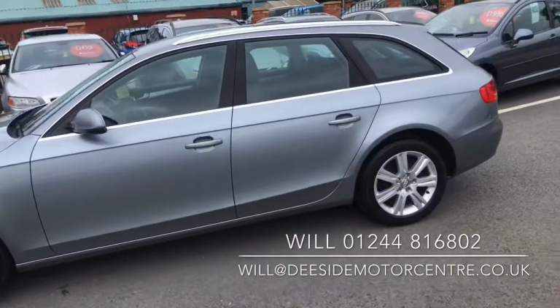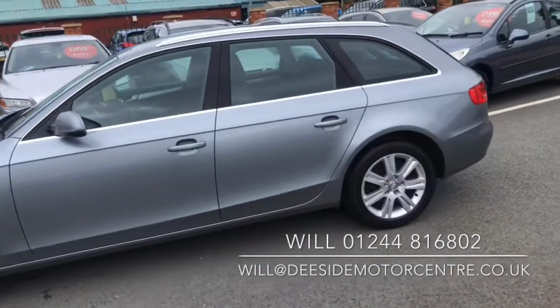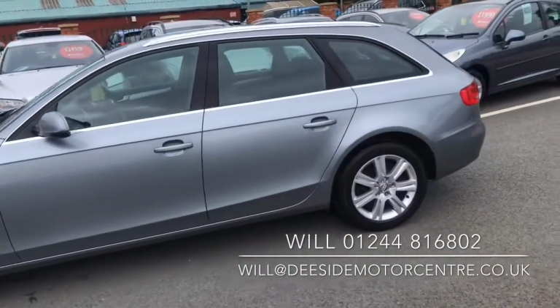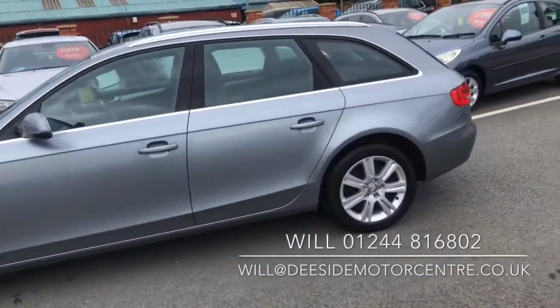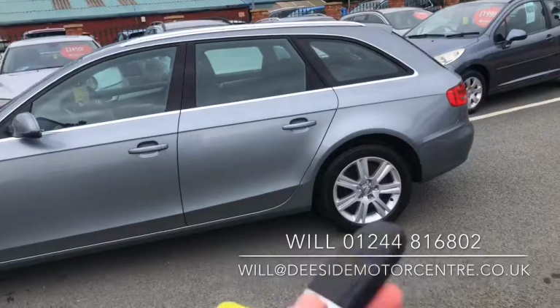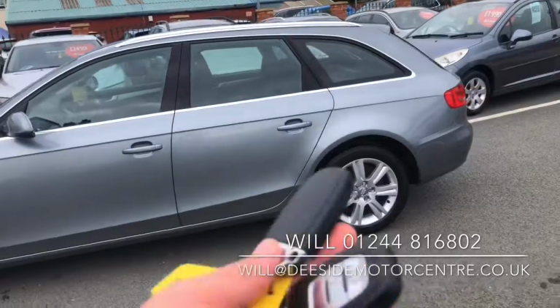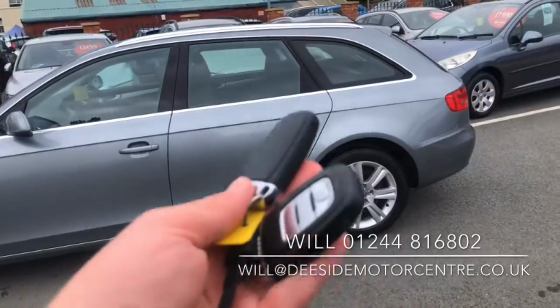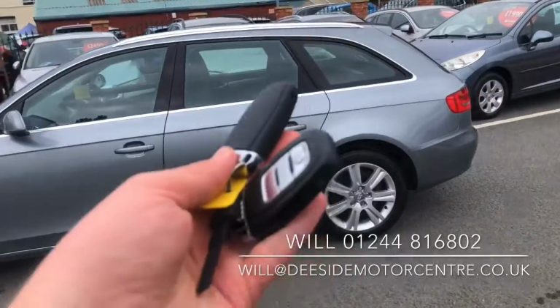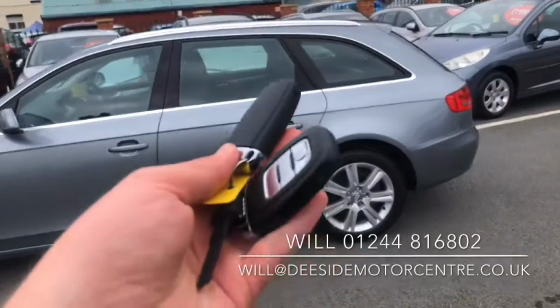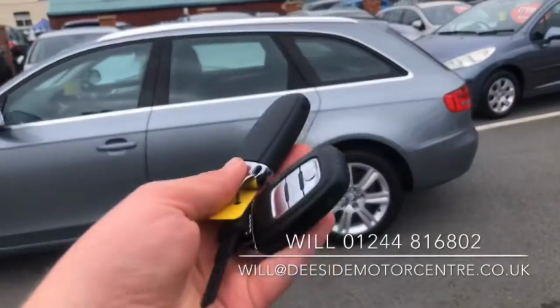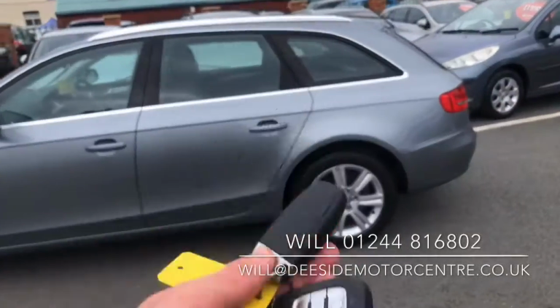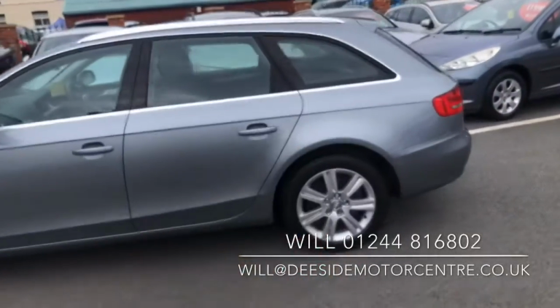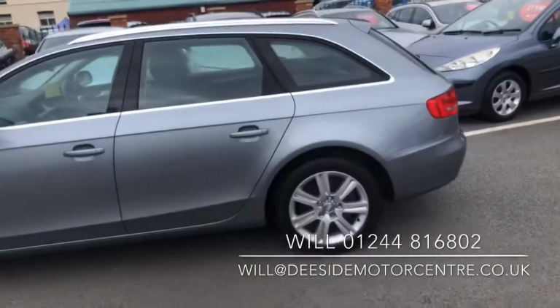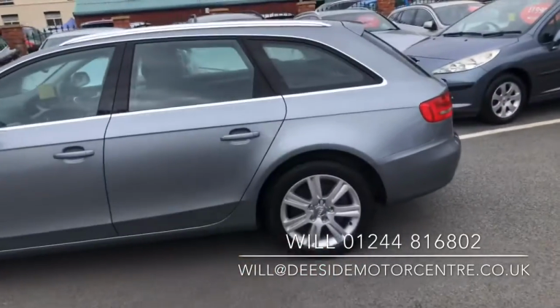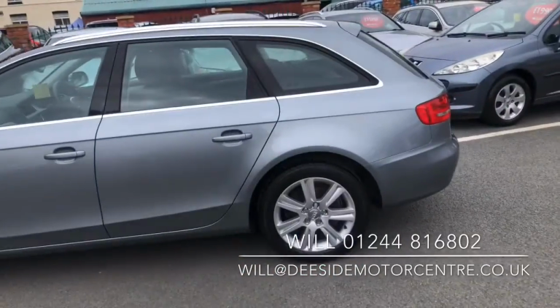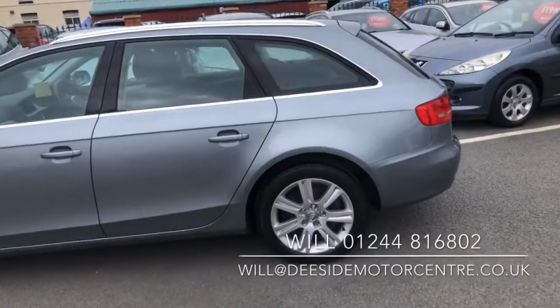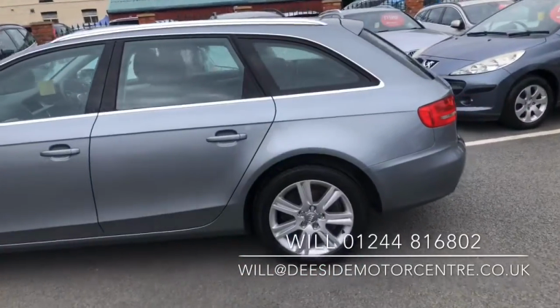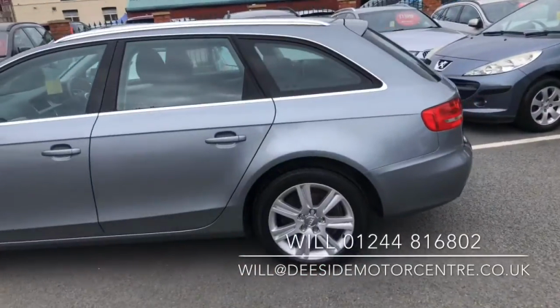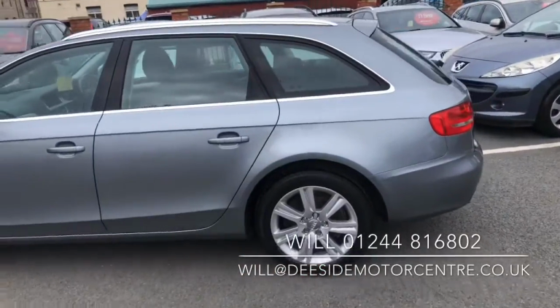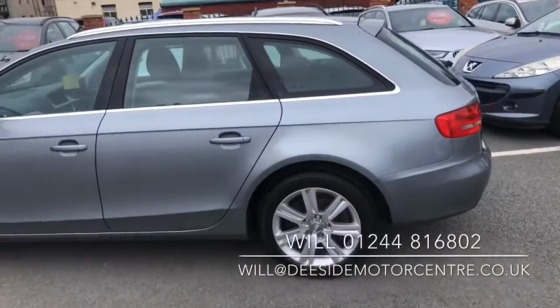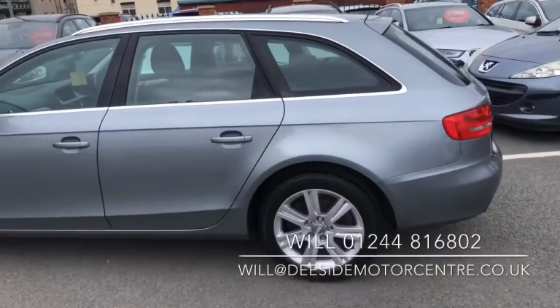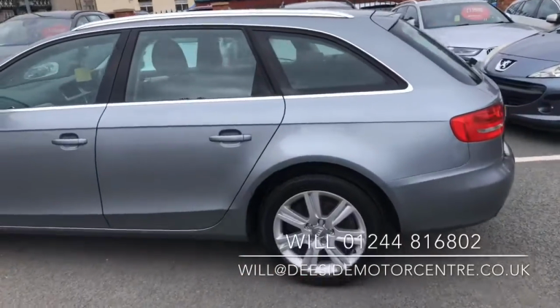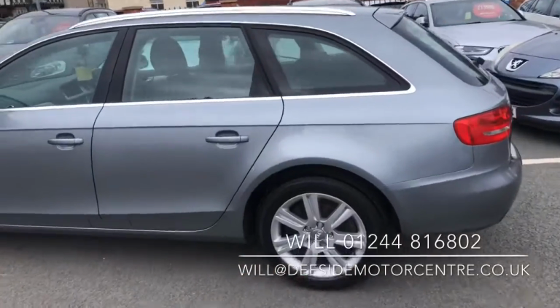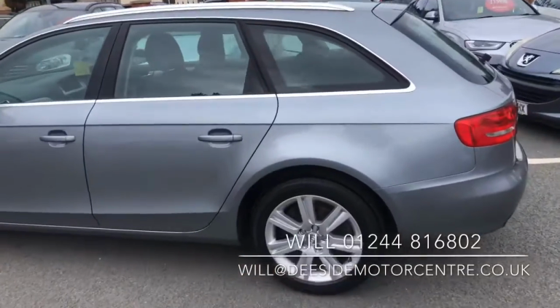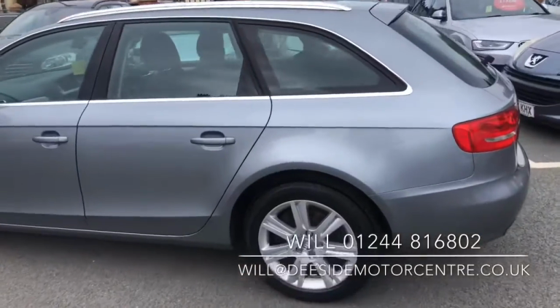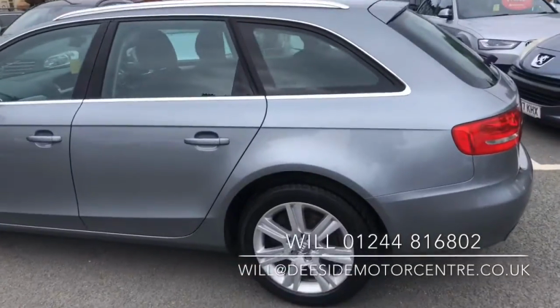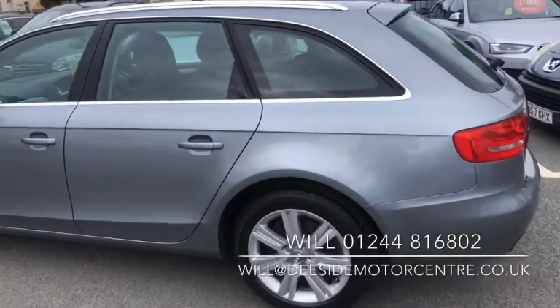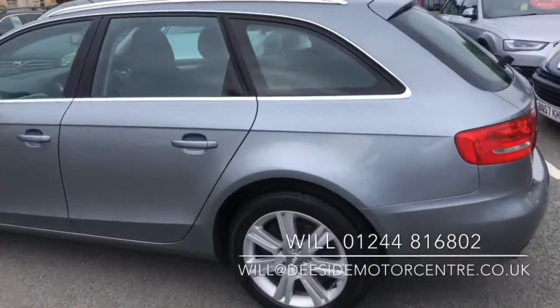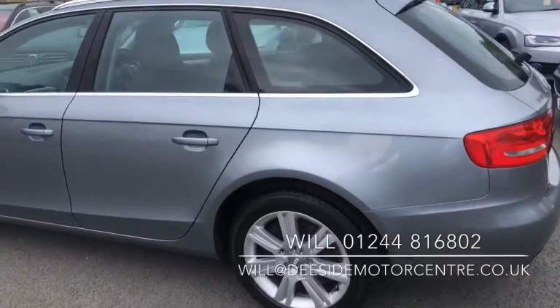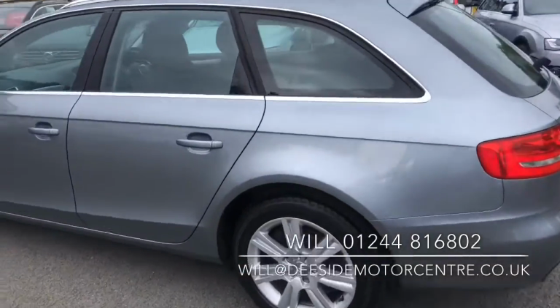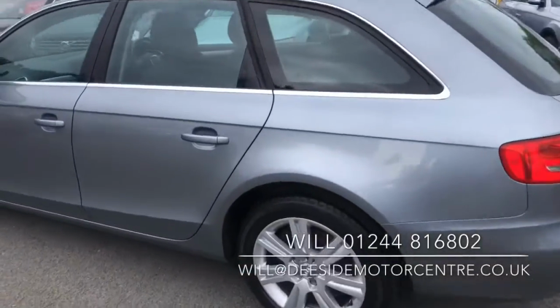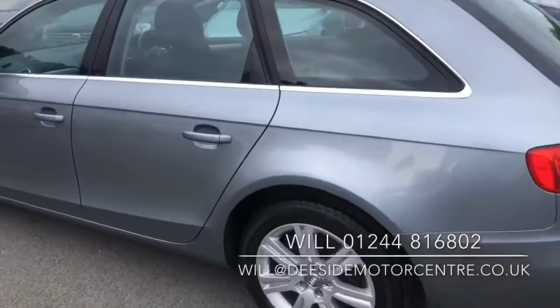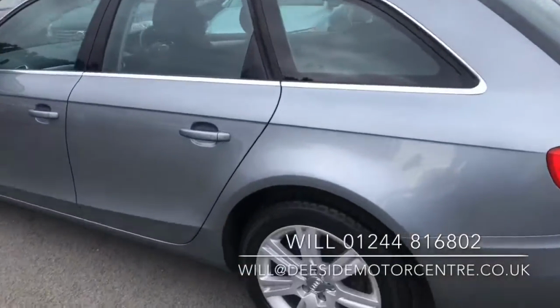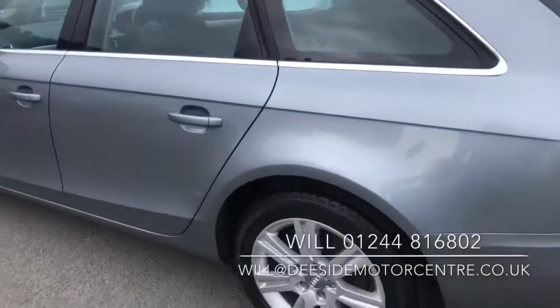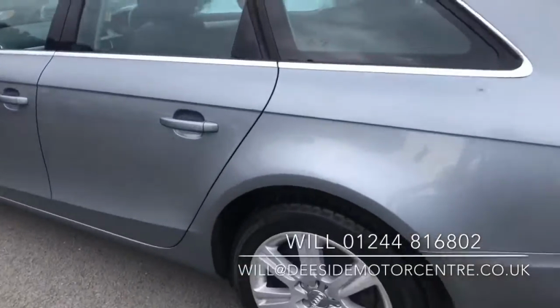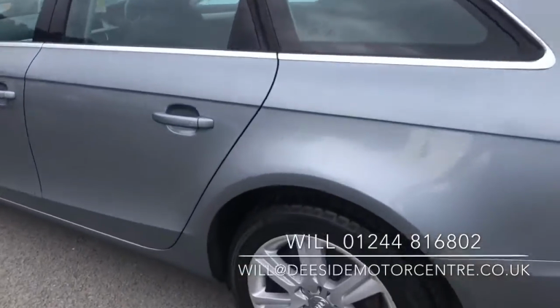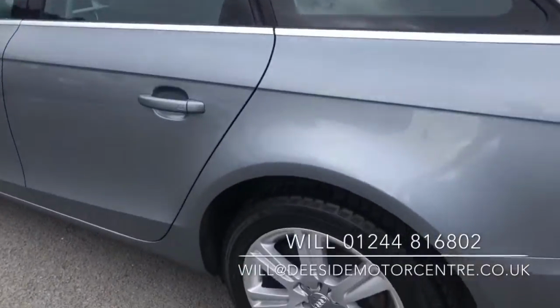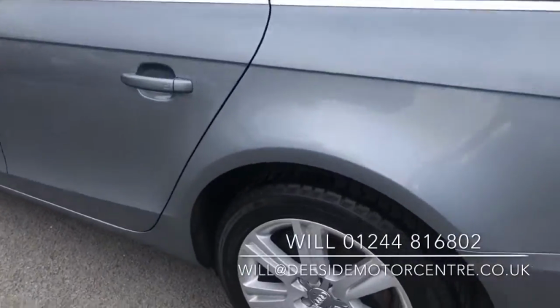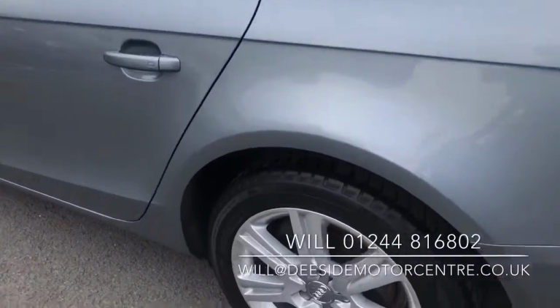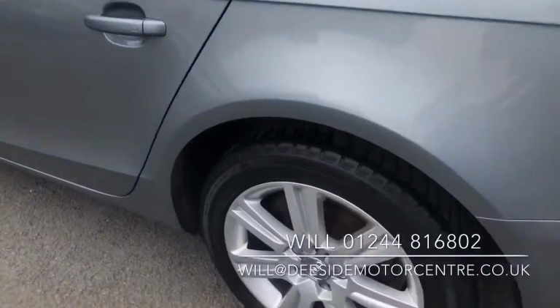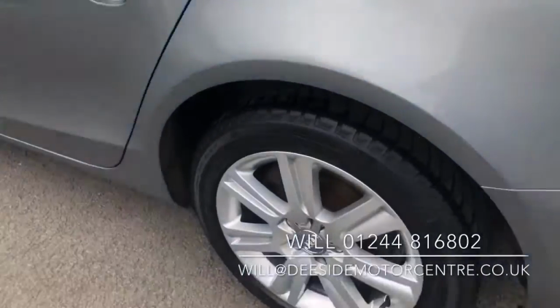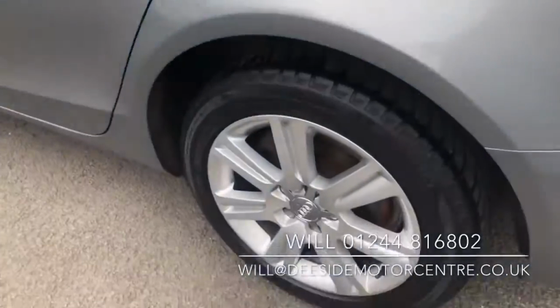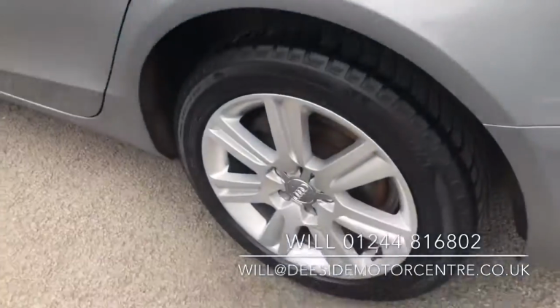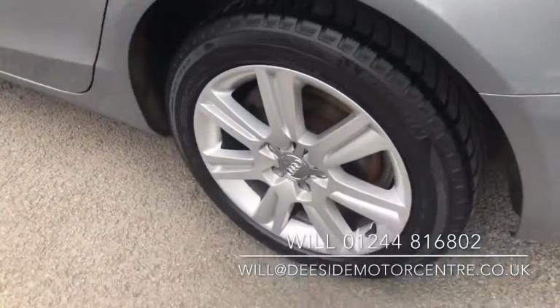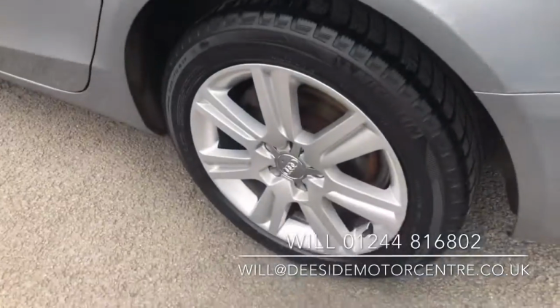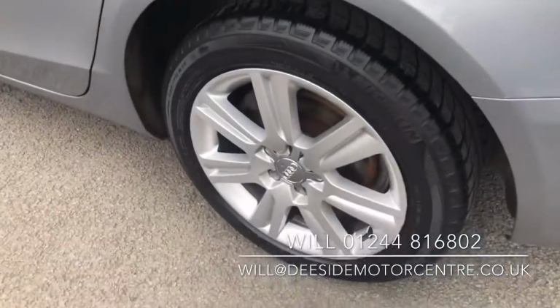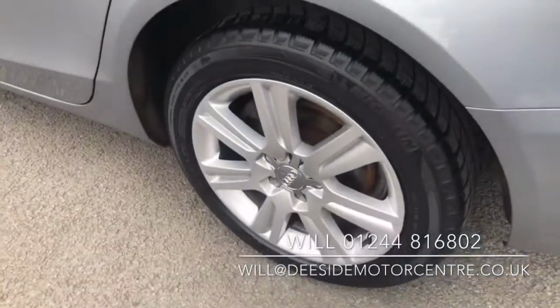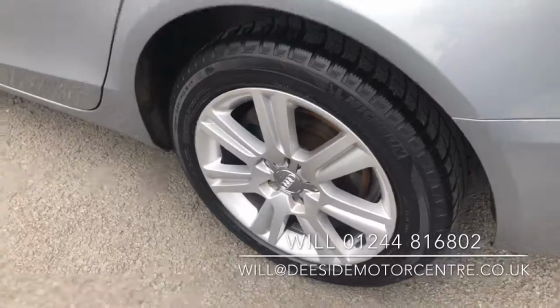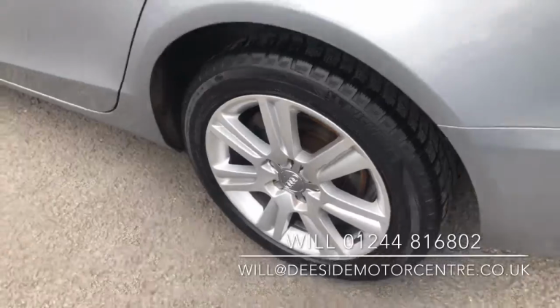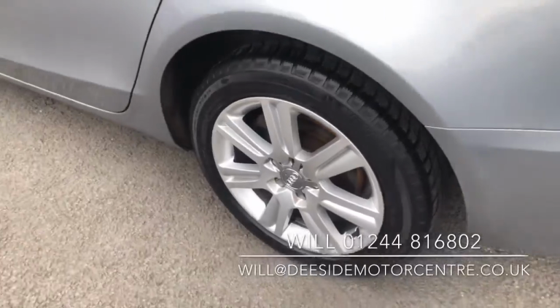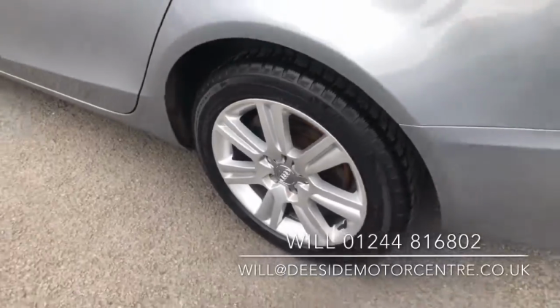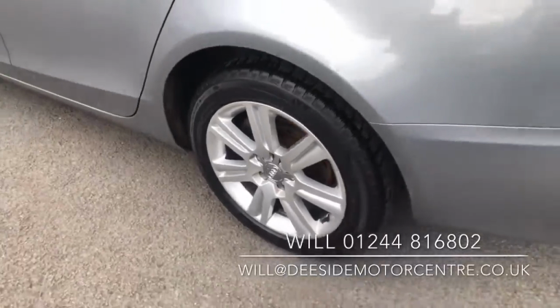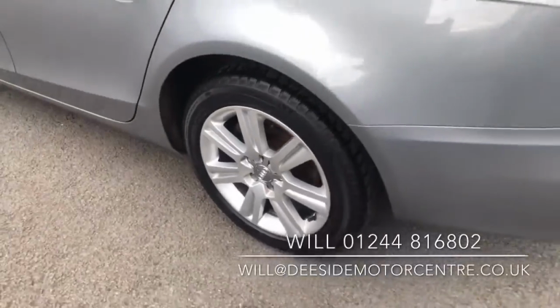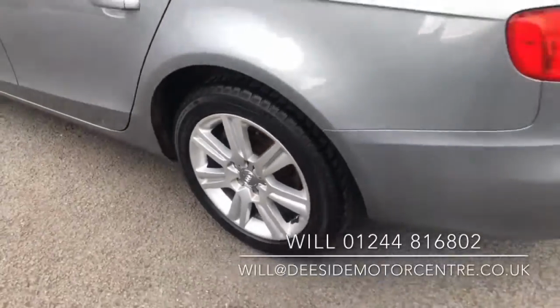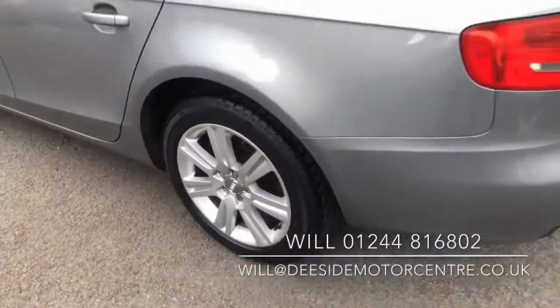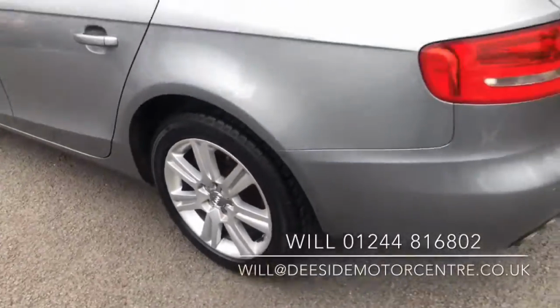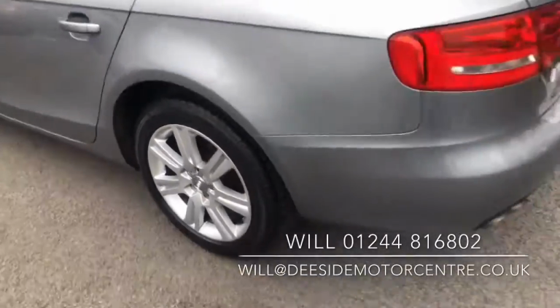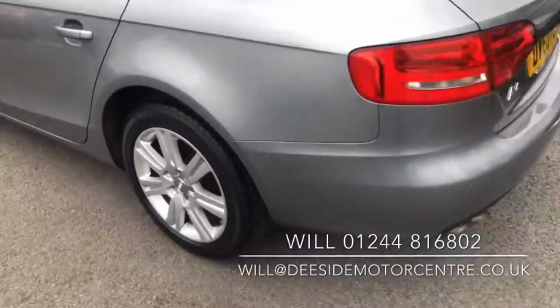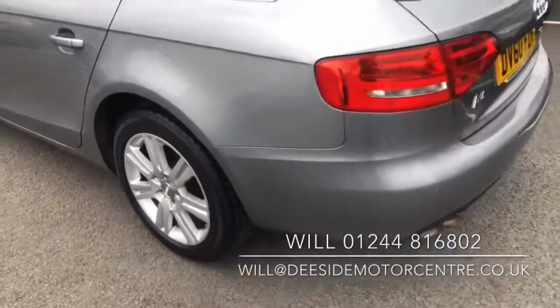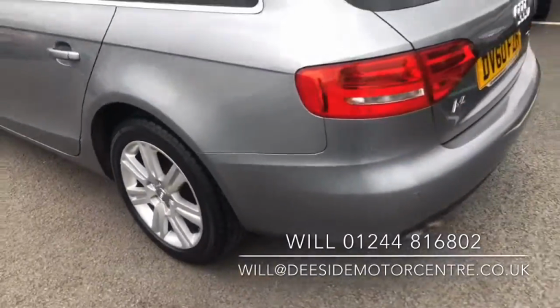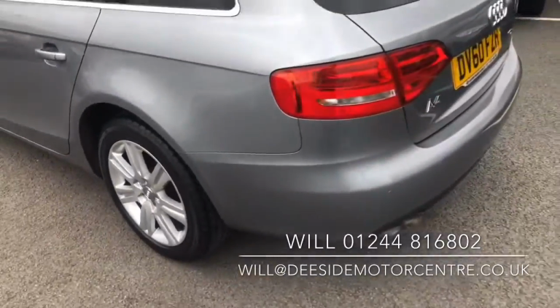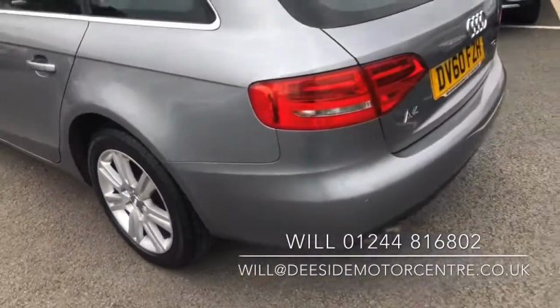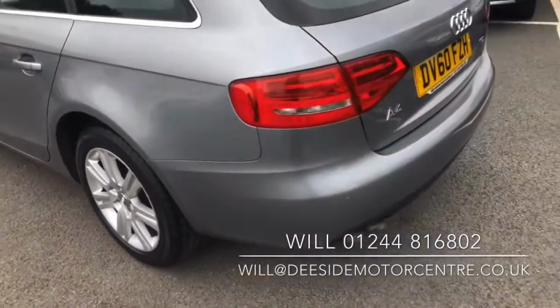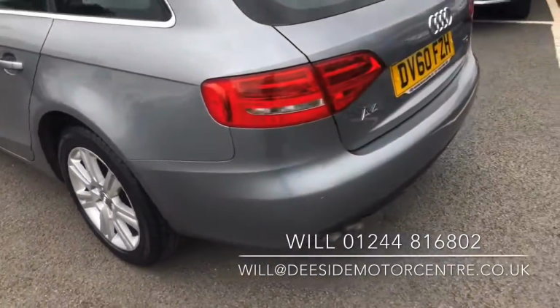Does come with 2 keys. Car's in lovely condition, 17 inch alloy wheels, rear parking sensors.